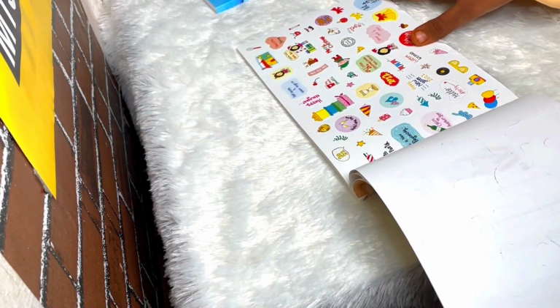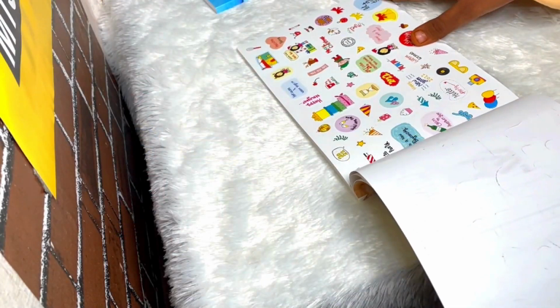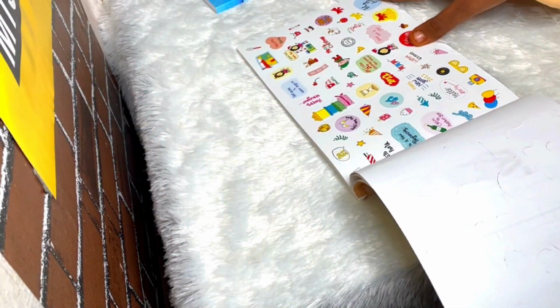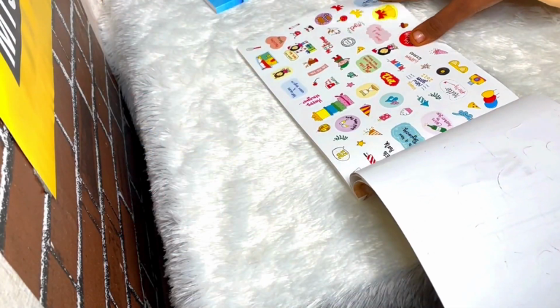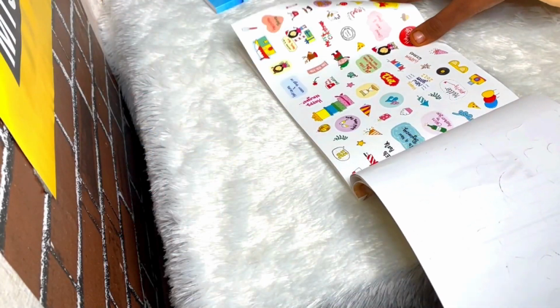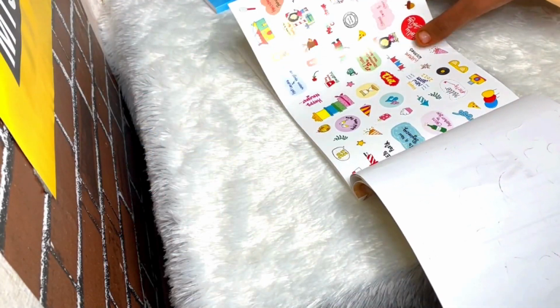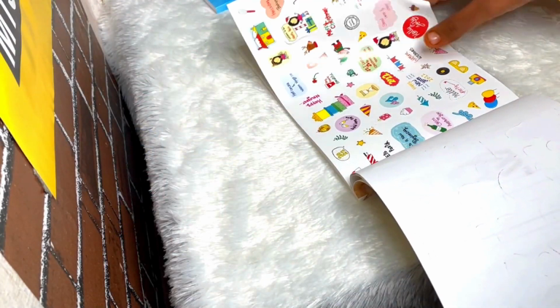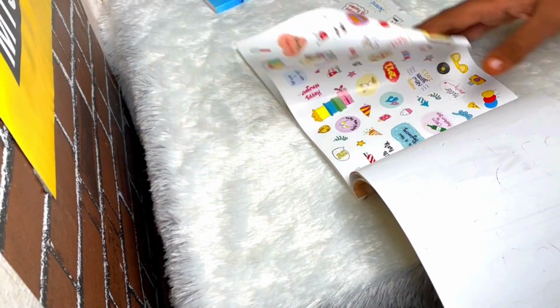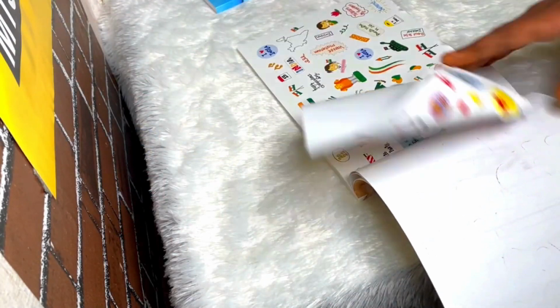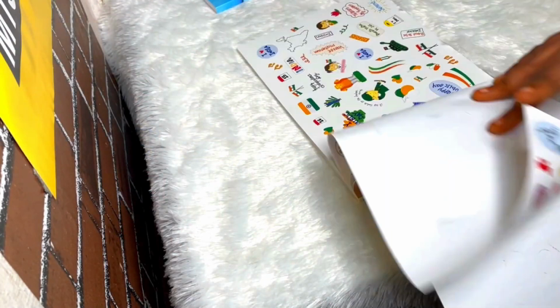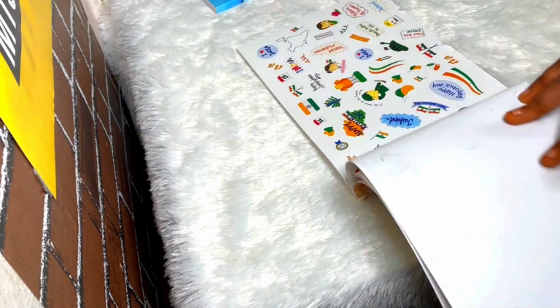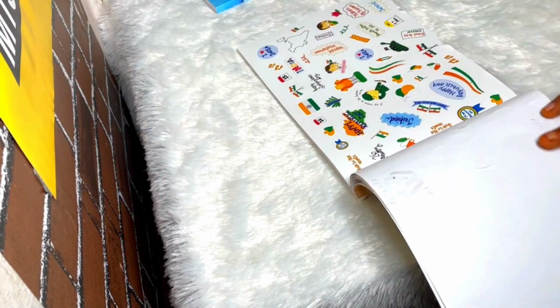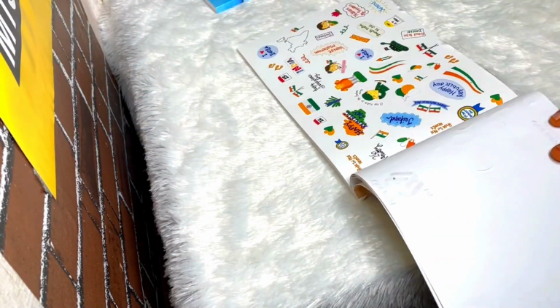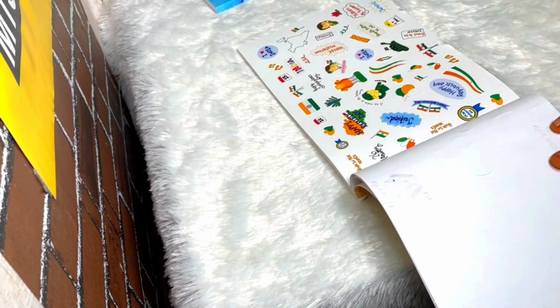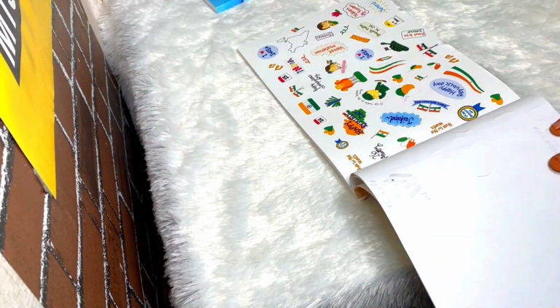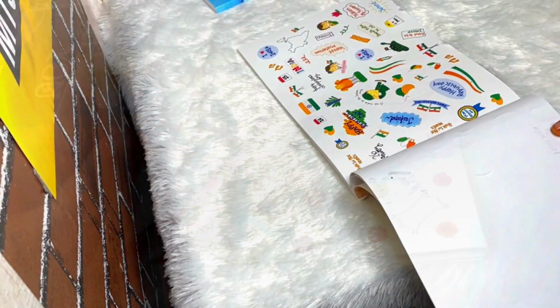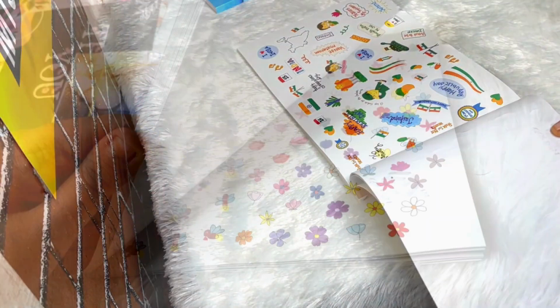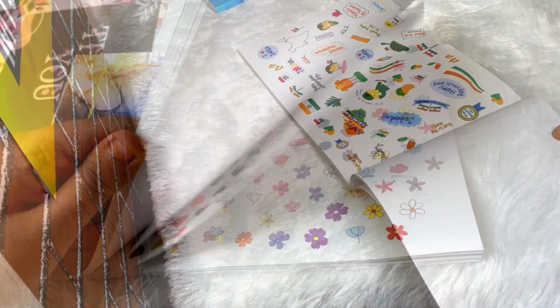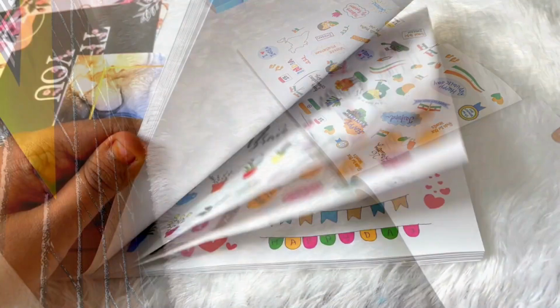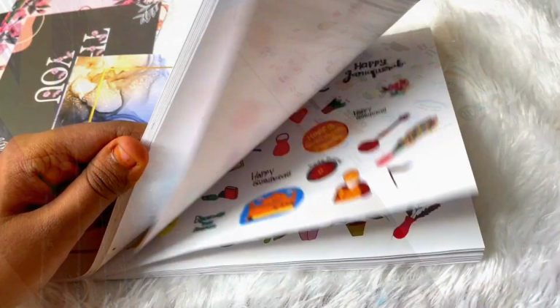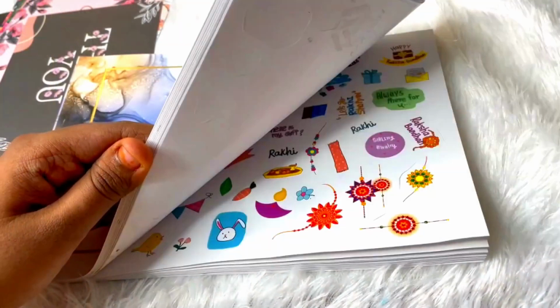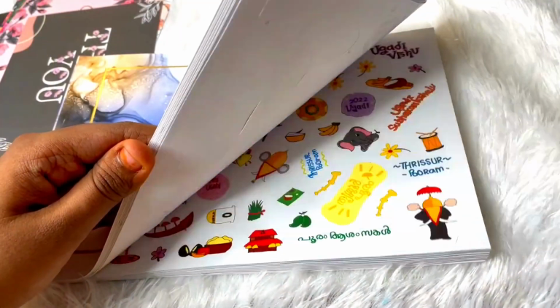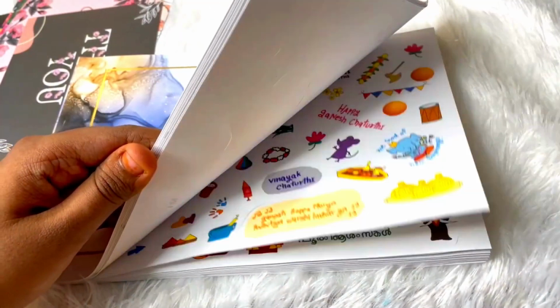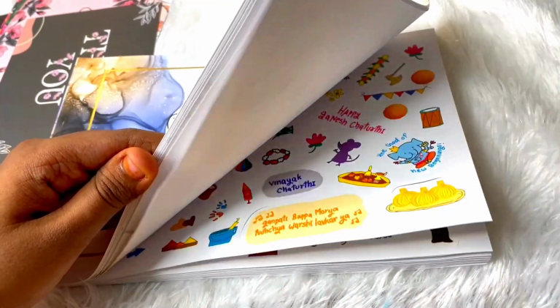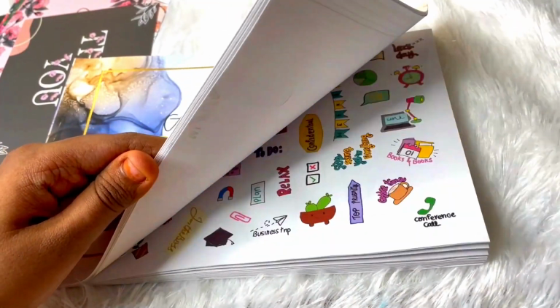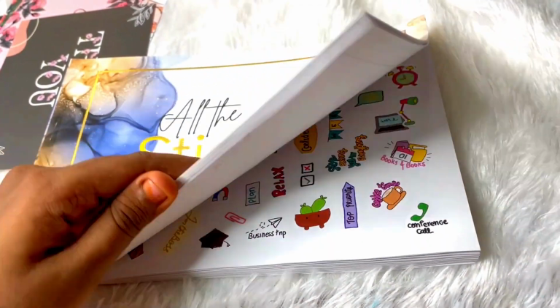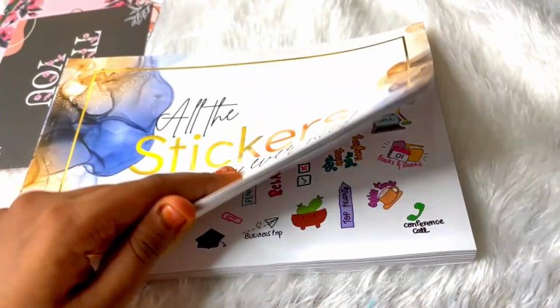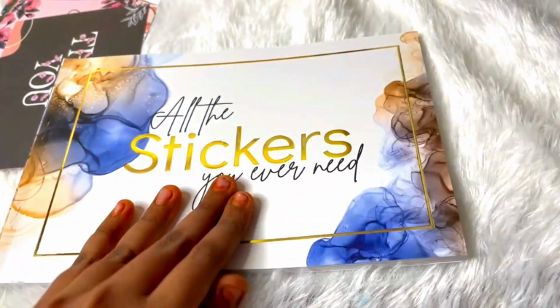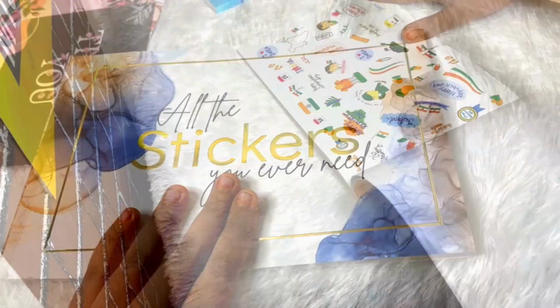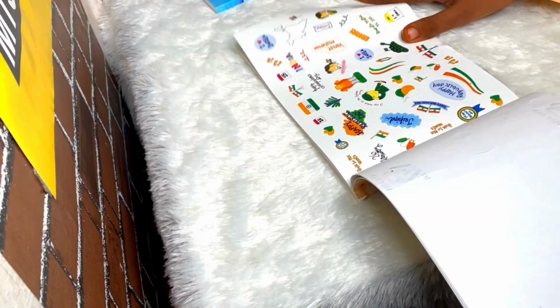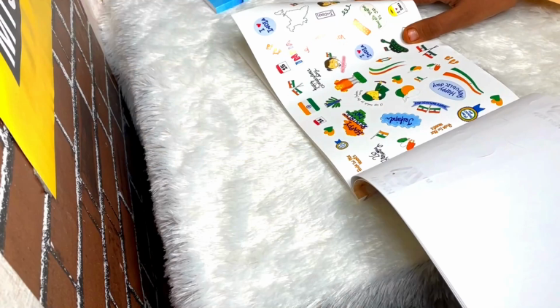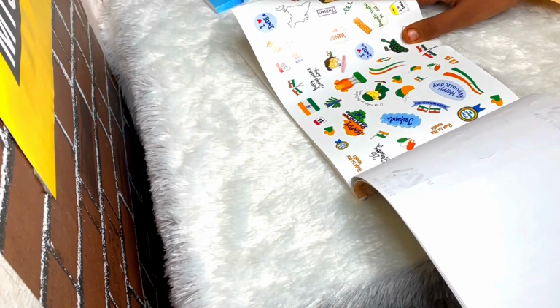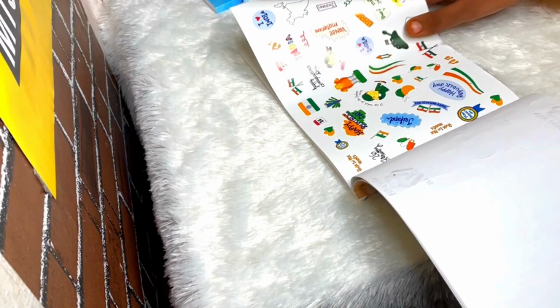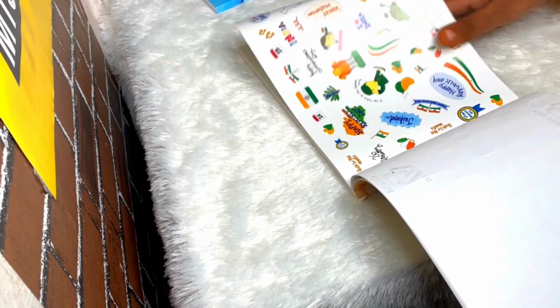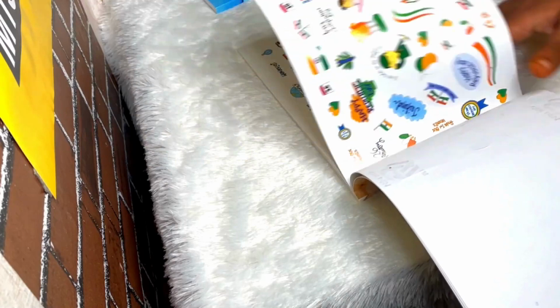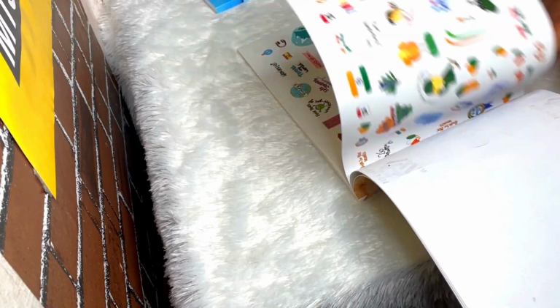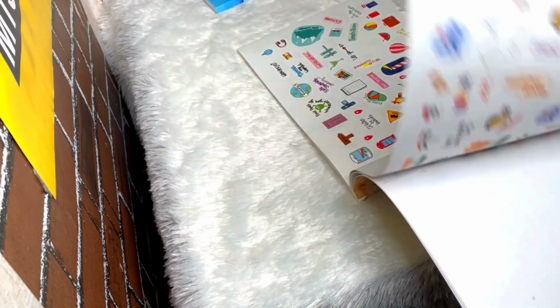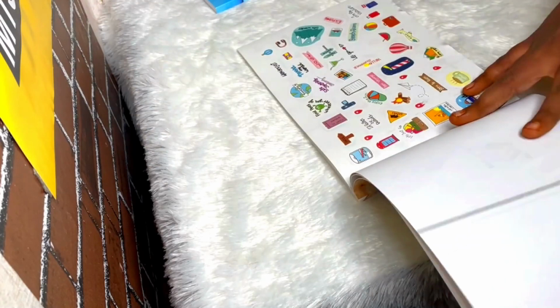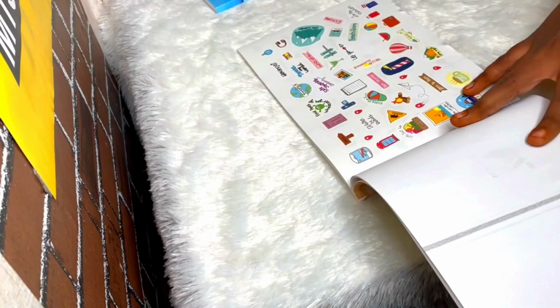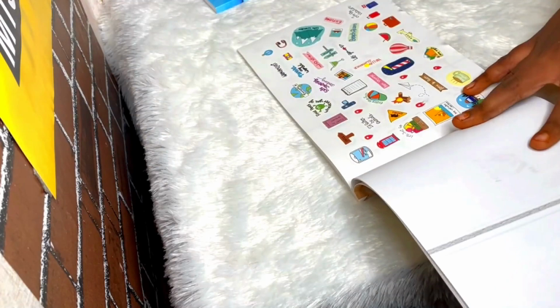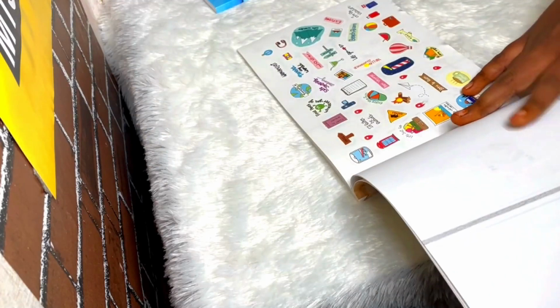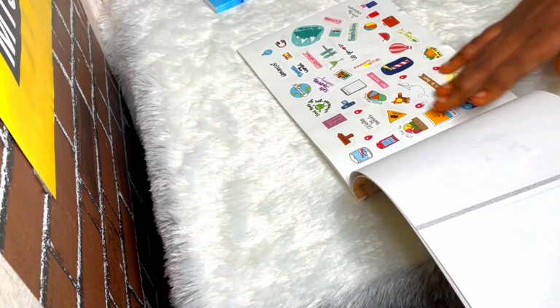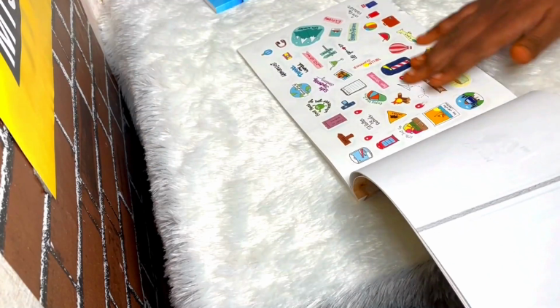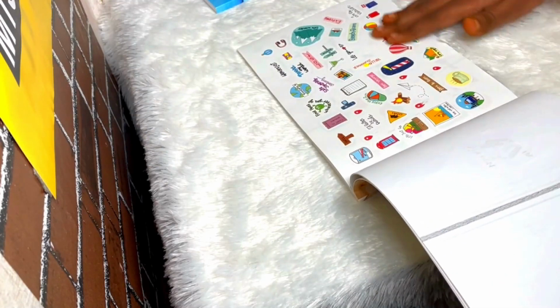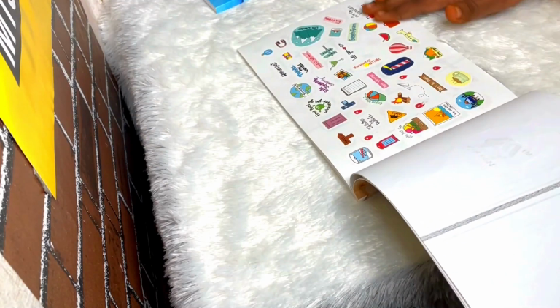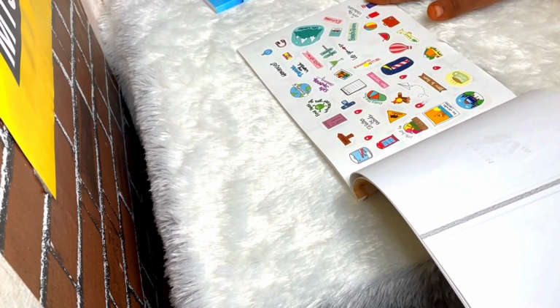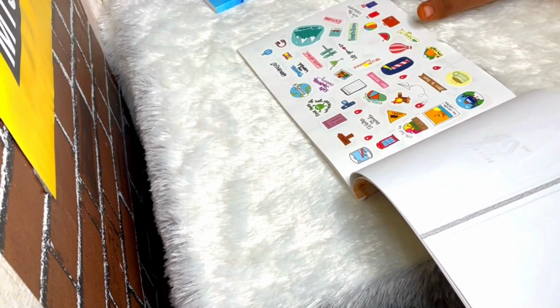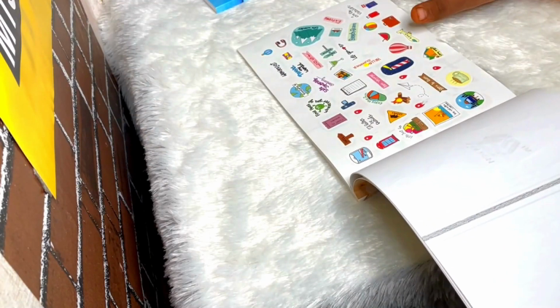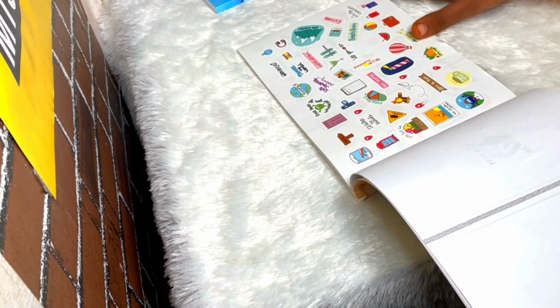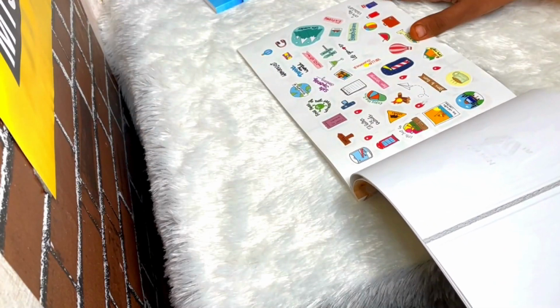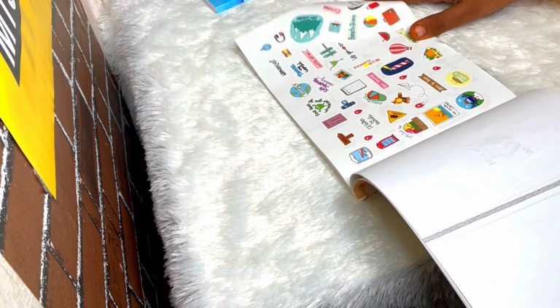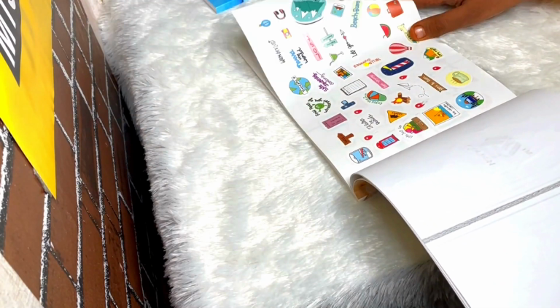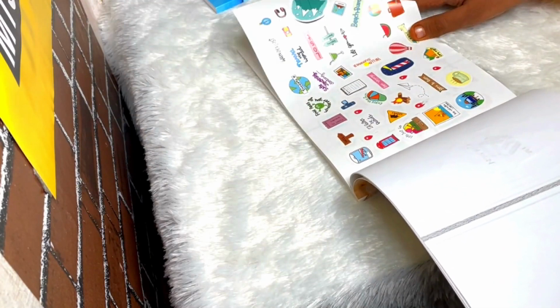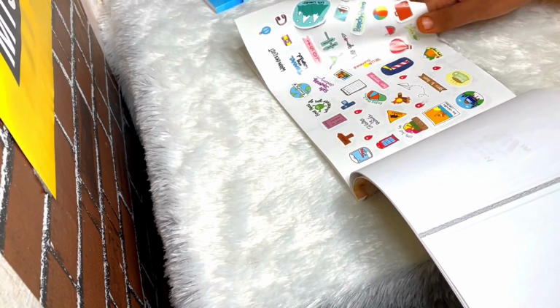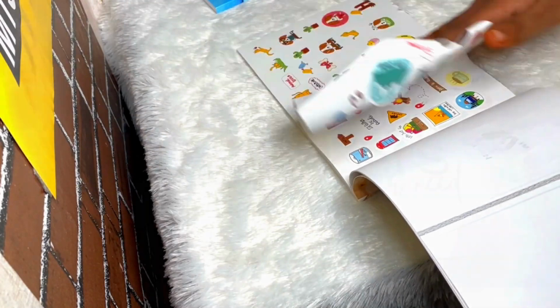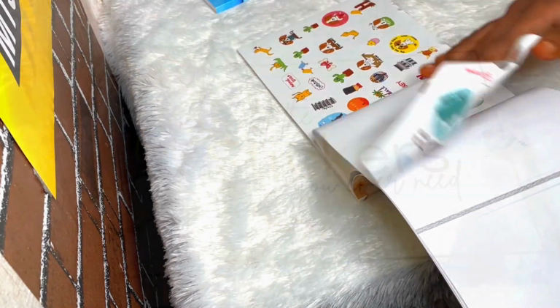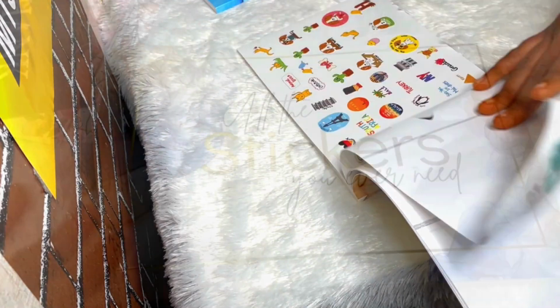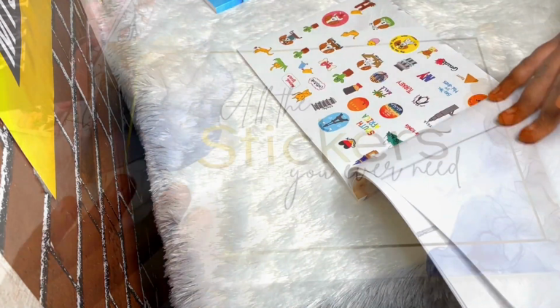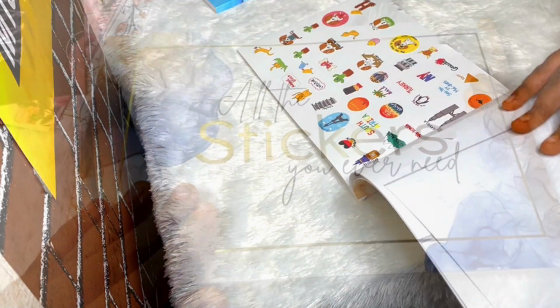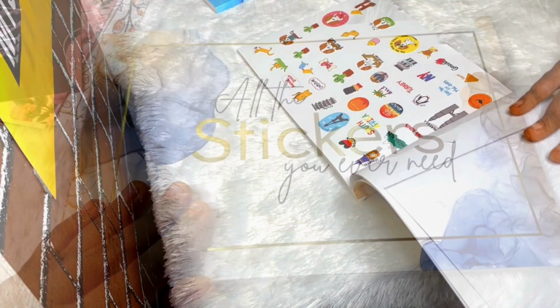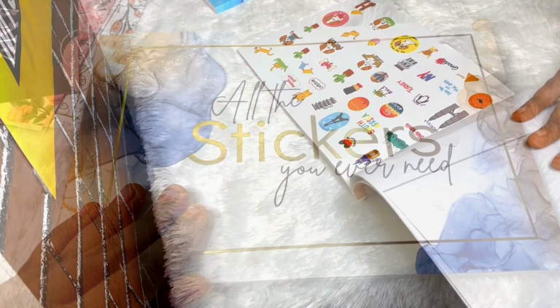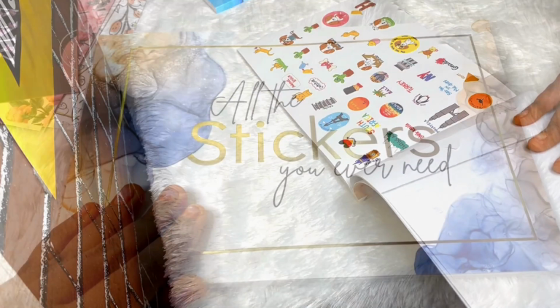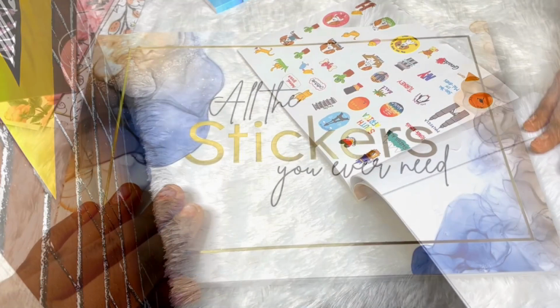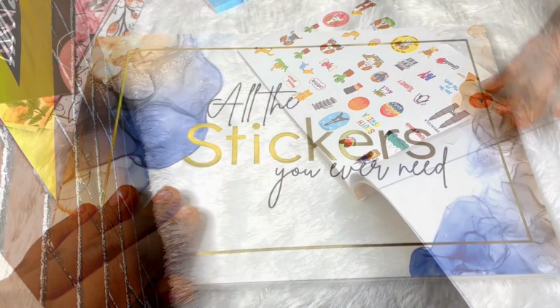The final thing we have is an amazing sticker book — it has all the stickers you will ever need. There are a lot of stickers, so let's quickly run through all the stickers in it.